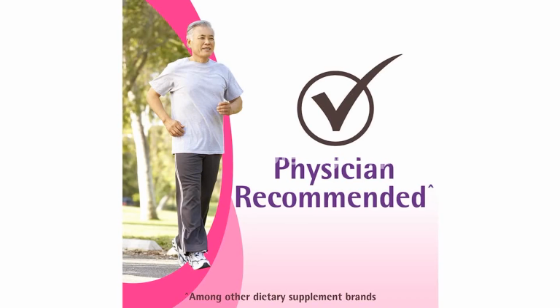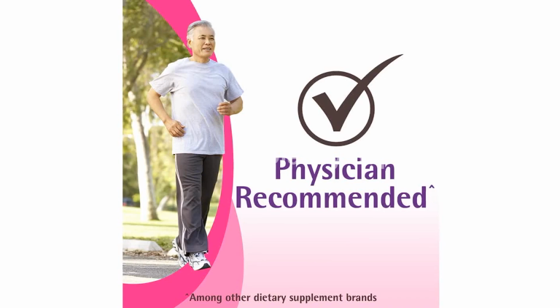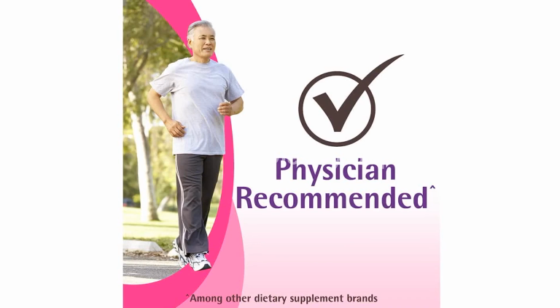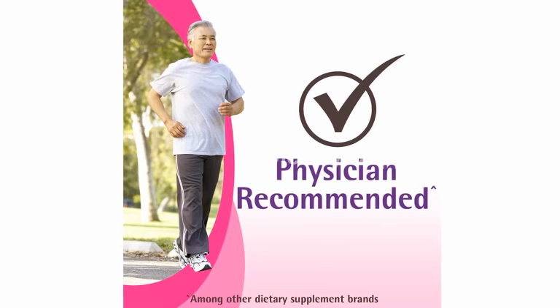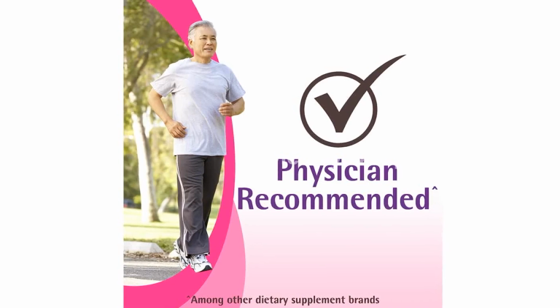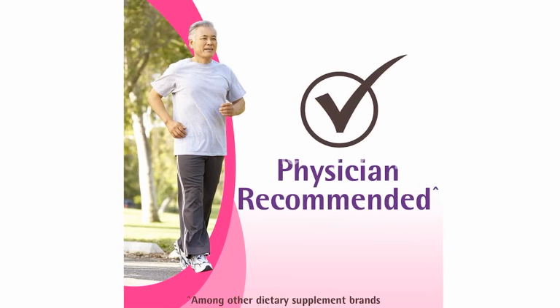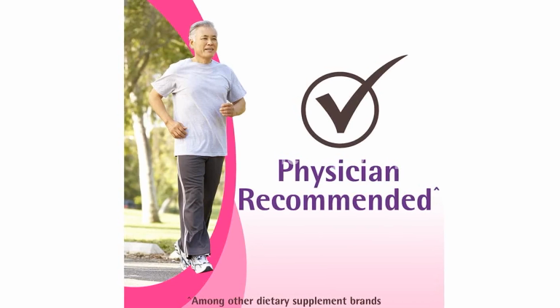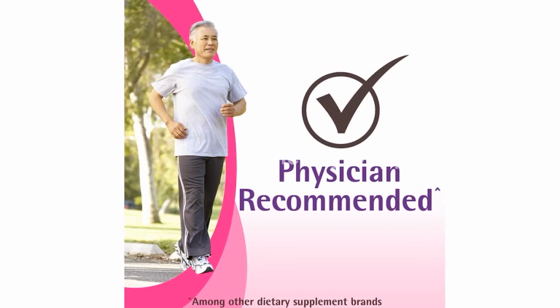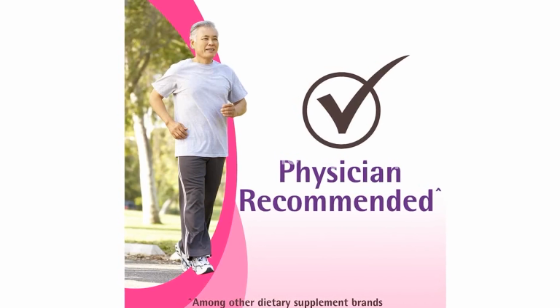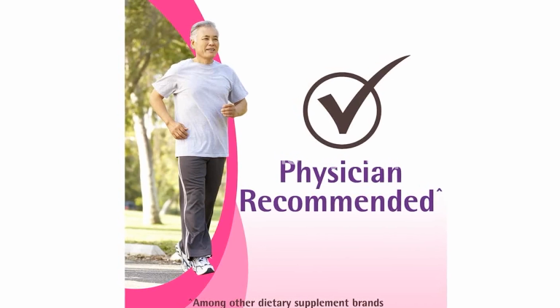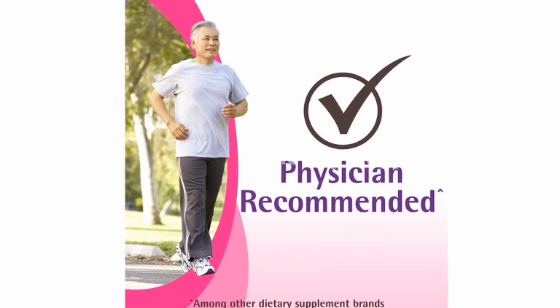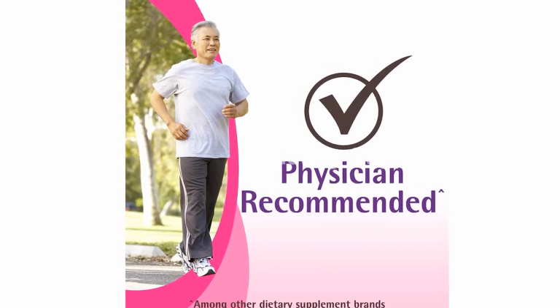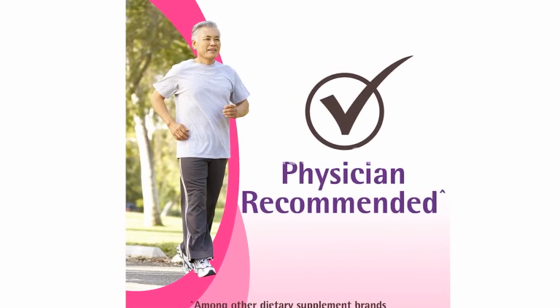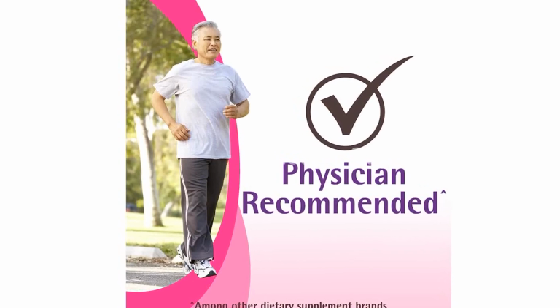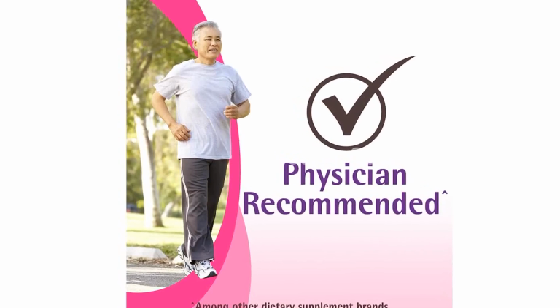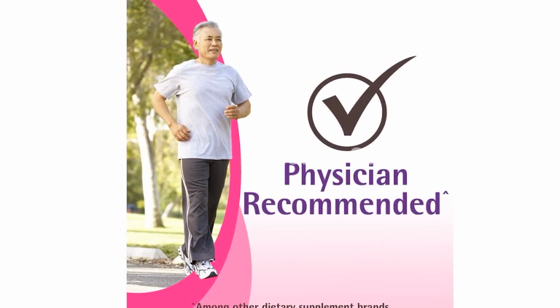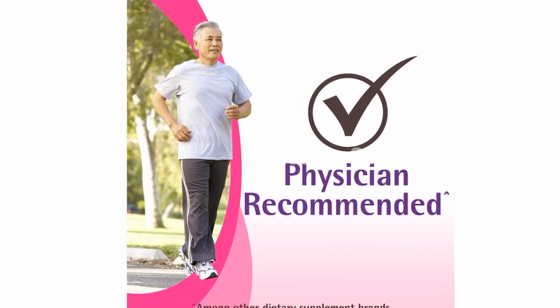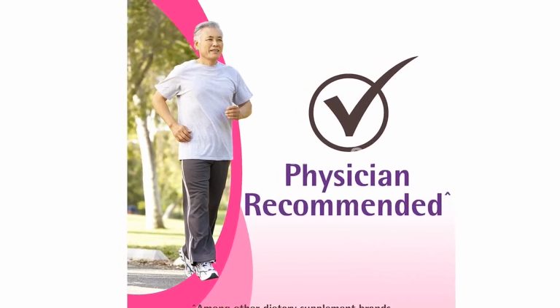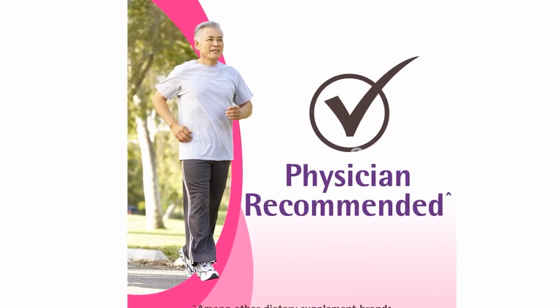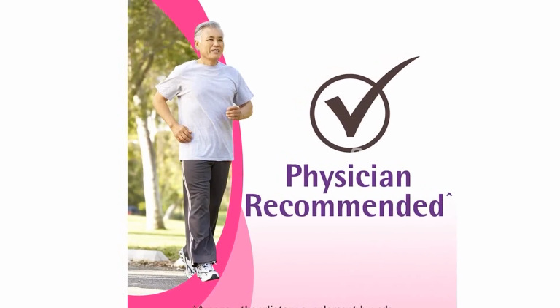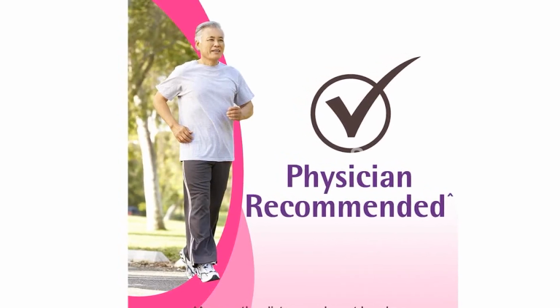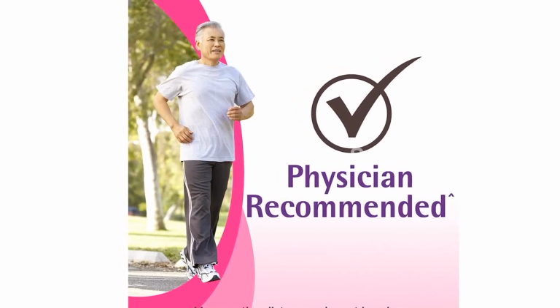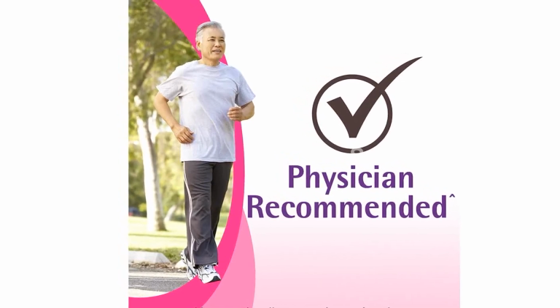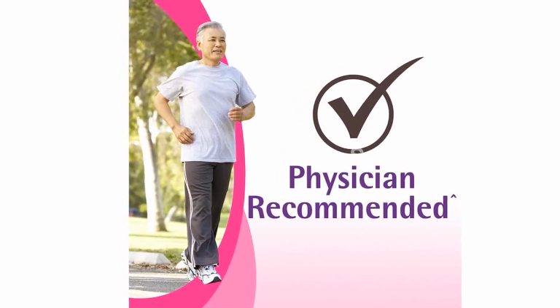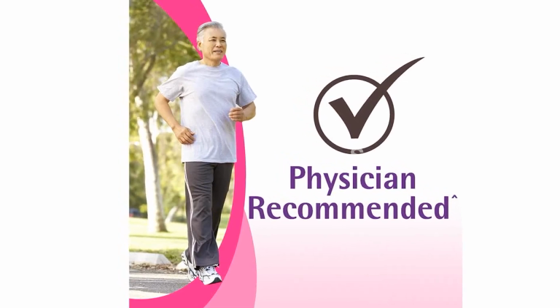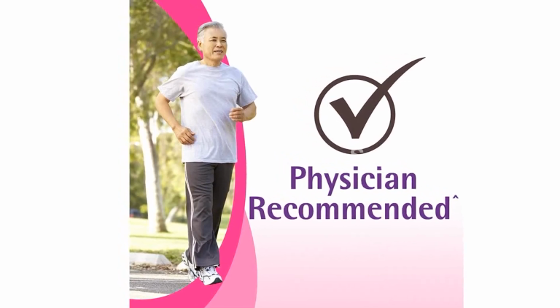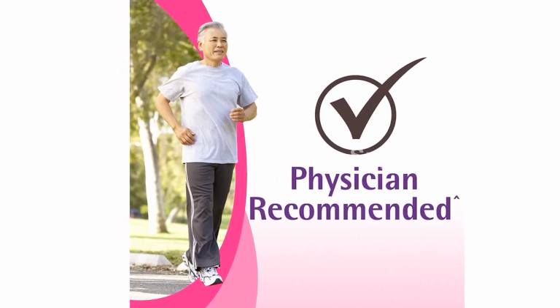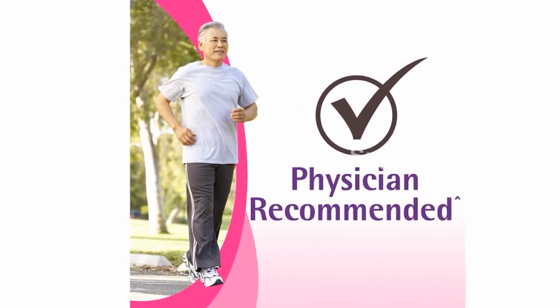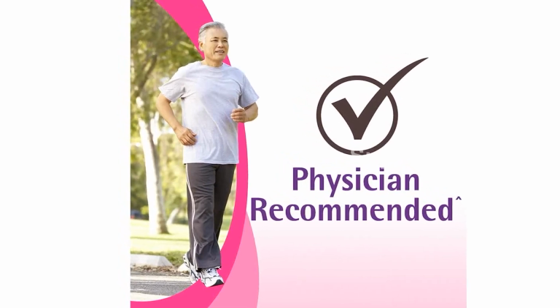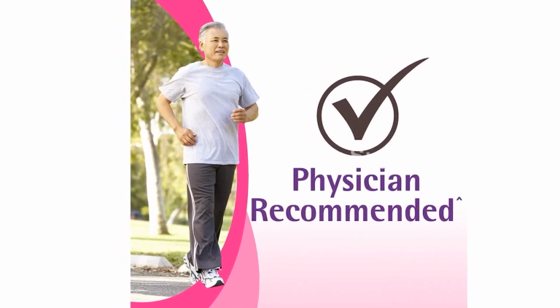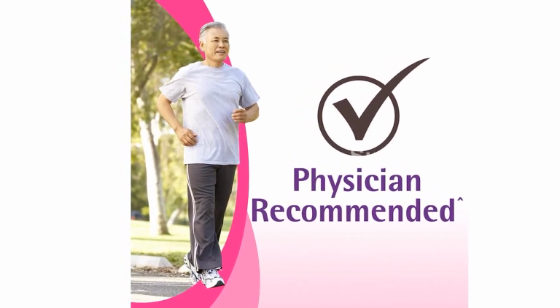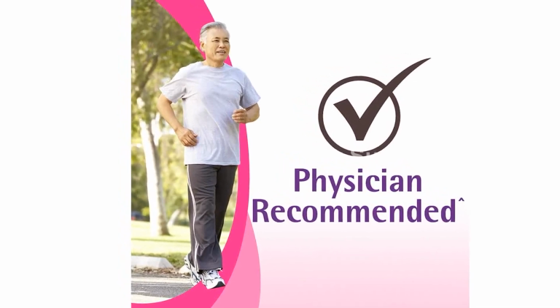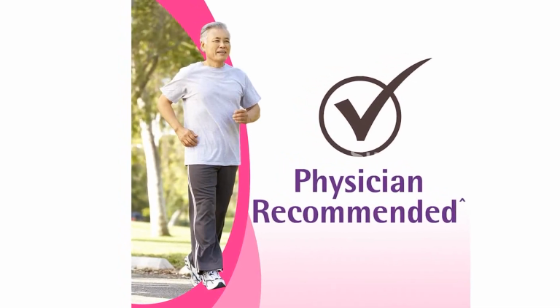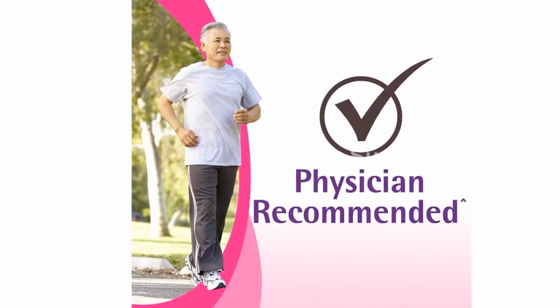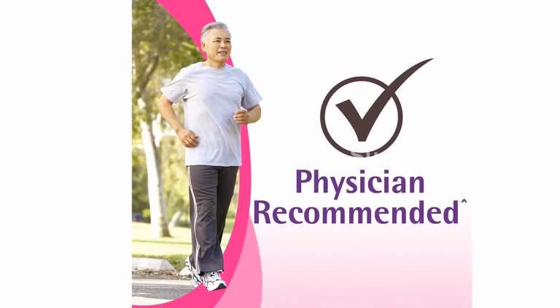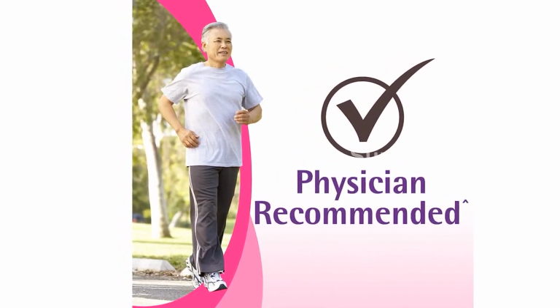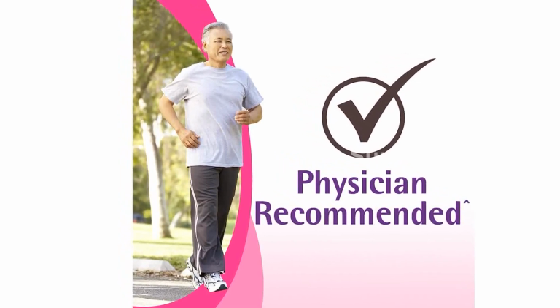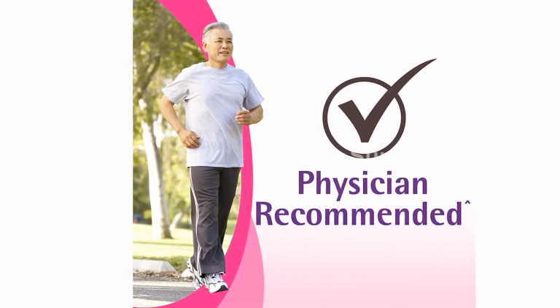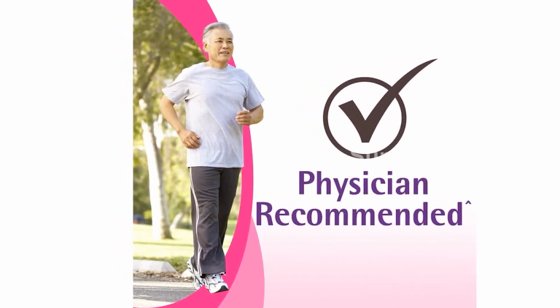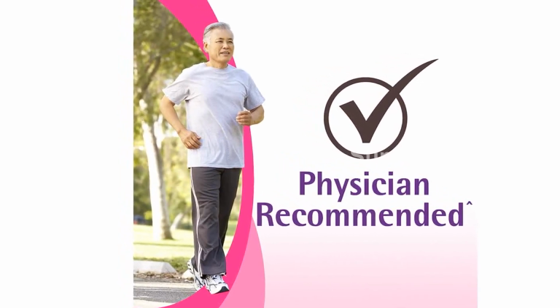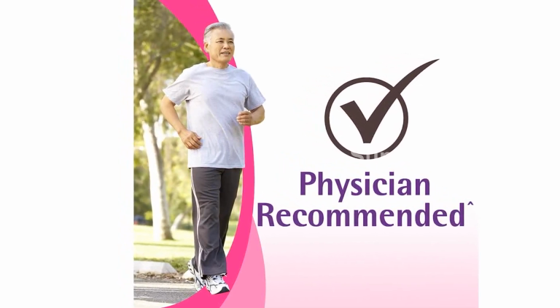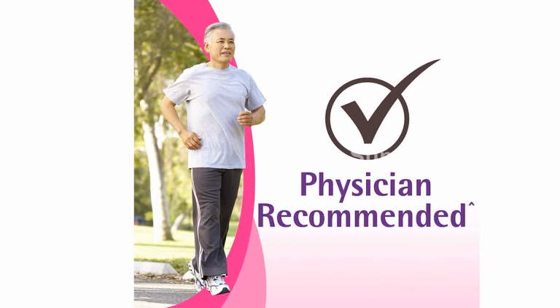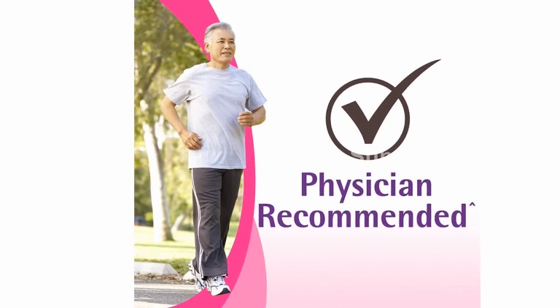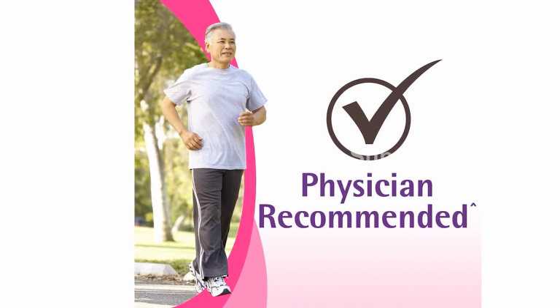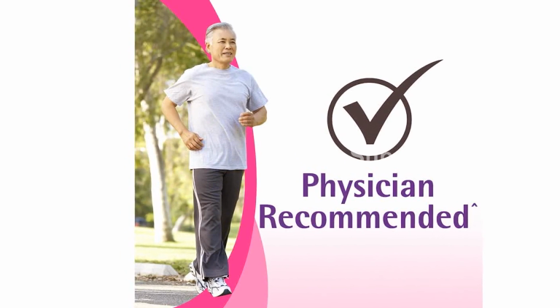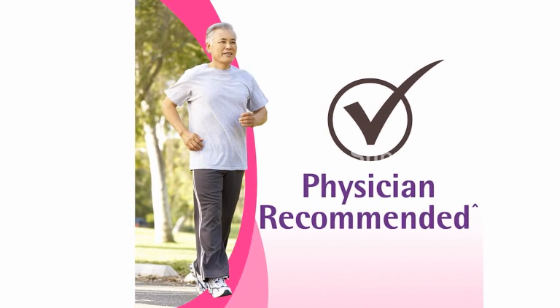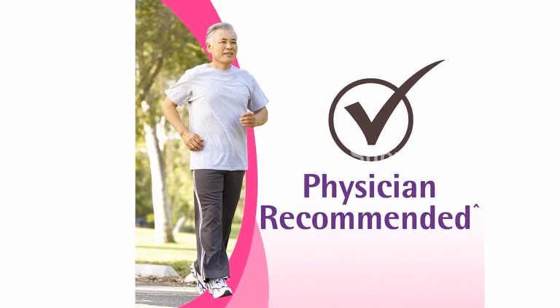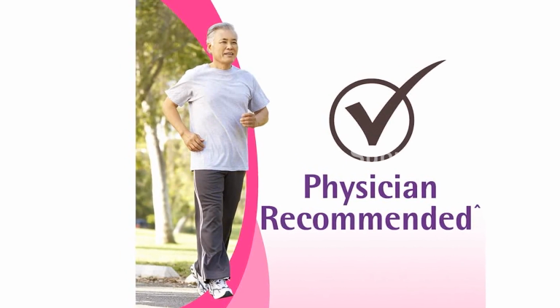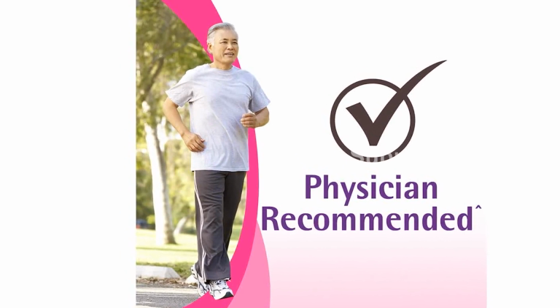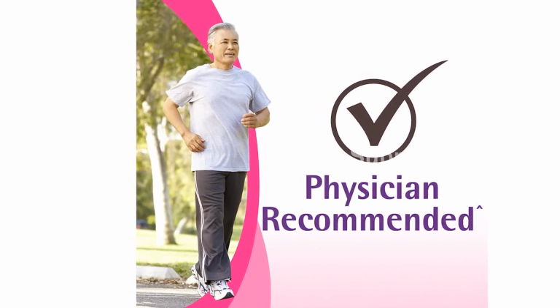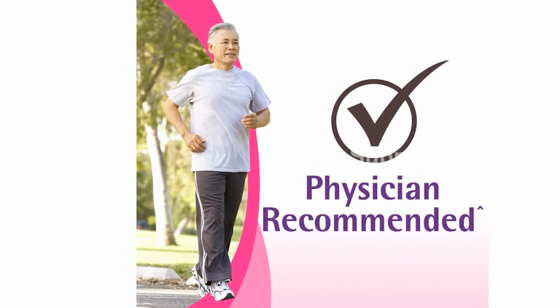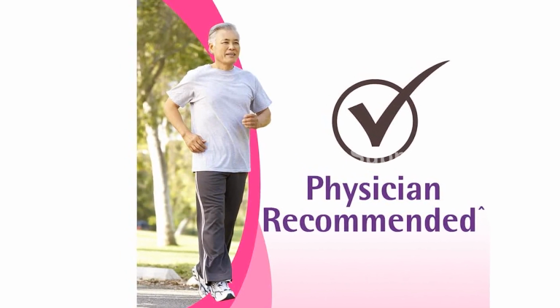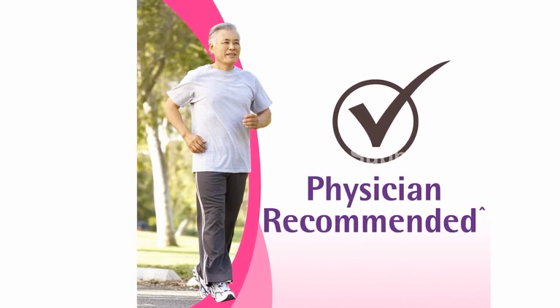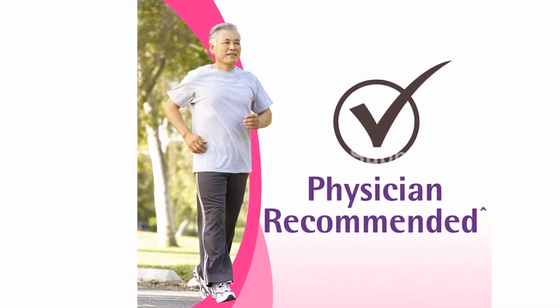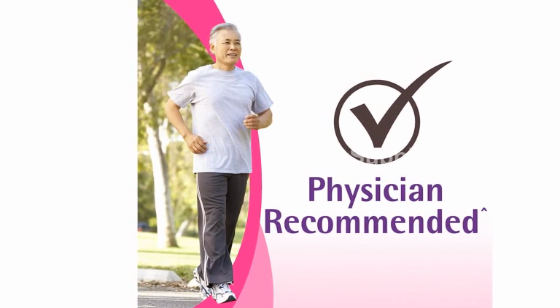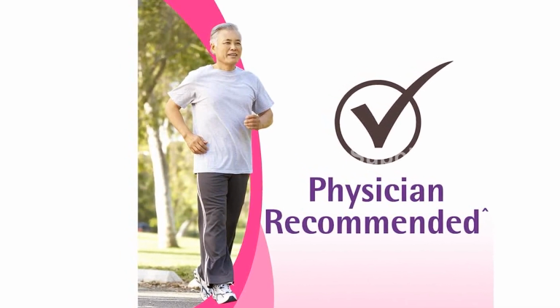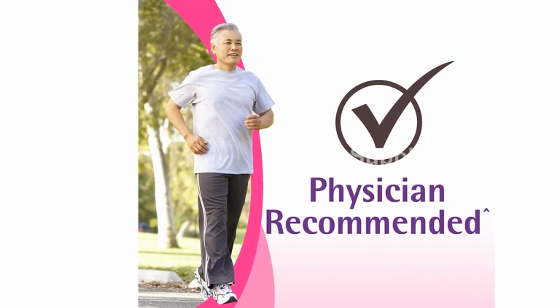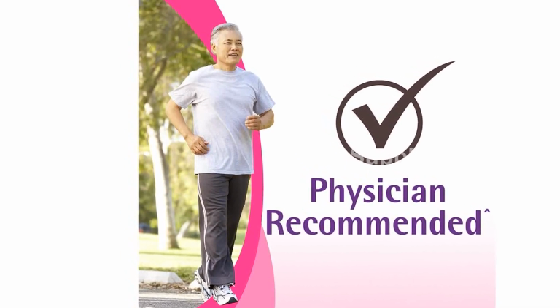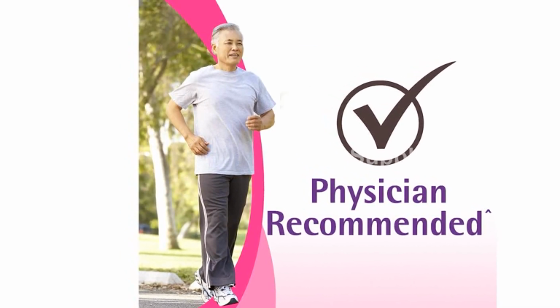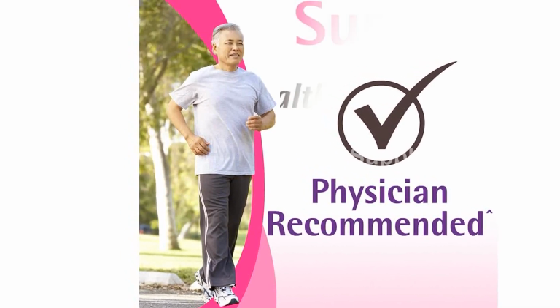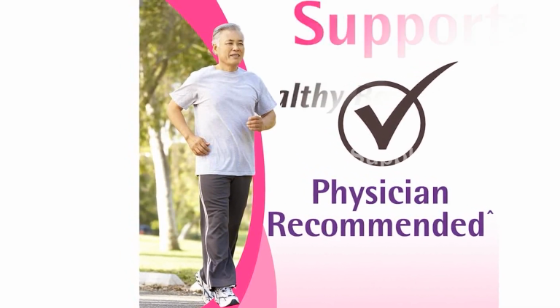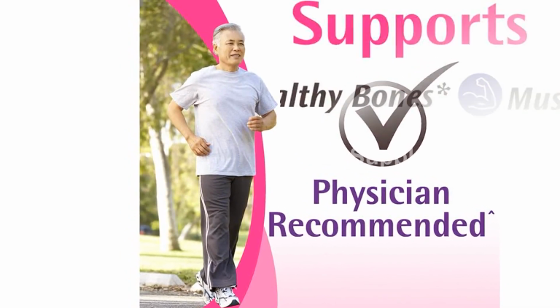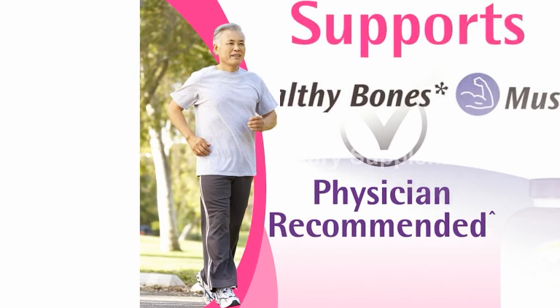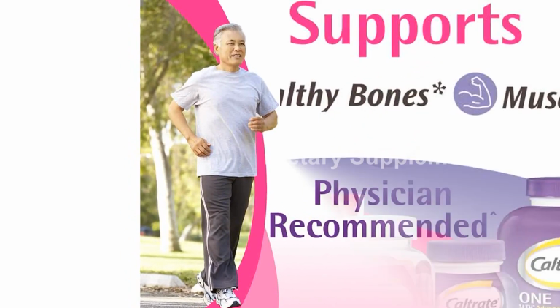Product Type: Caltrate 600 Plus D3 Calcium and Vitamin D Supplement Tablets. Quantity: 200 tablets per bottle.